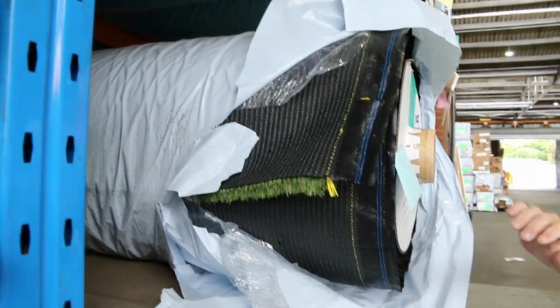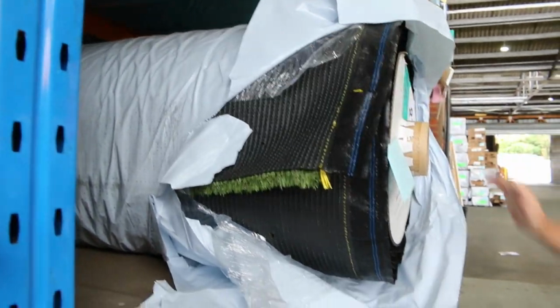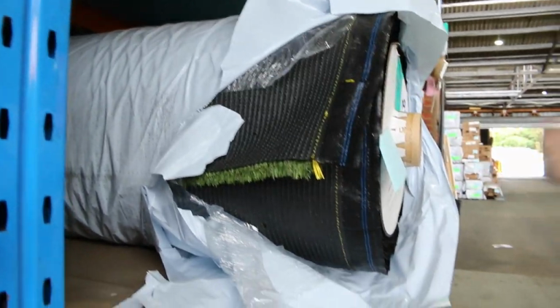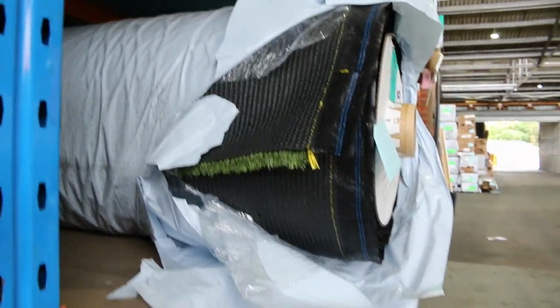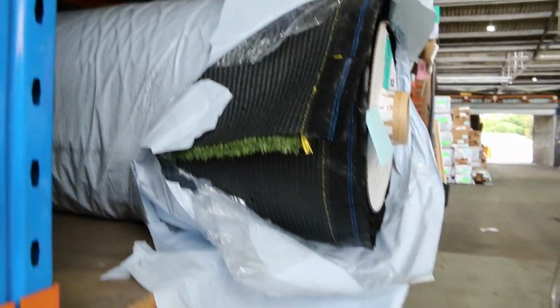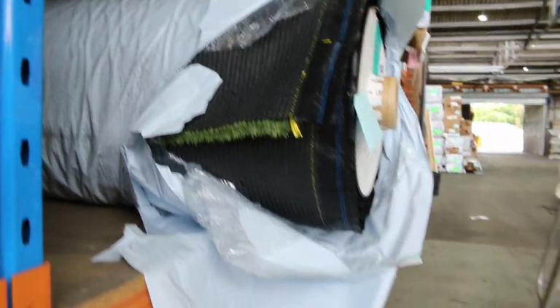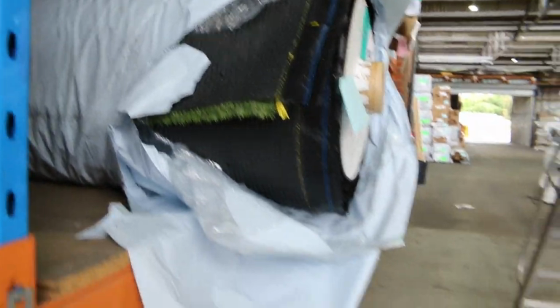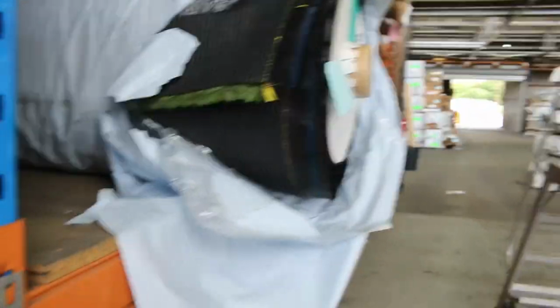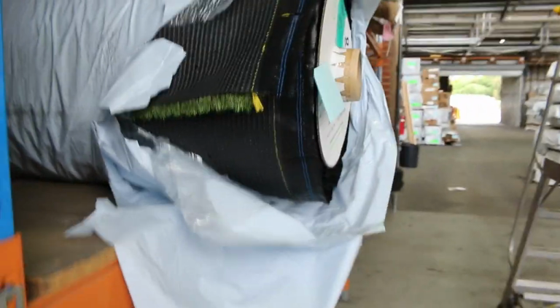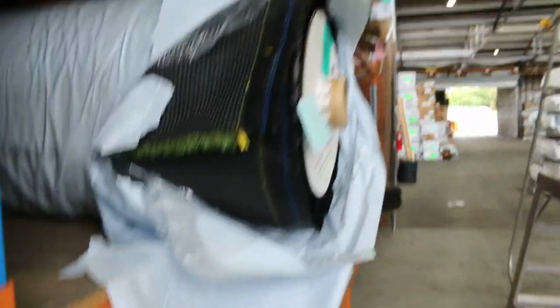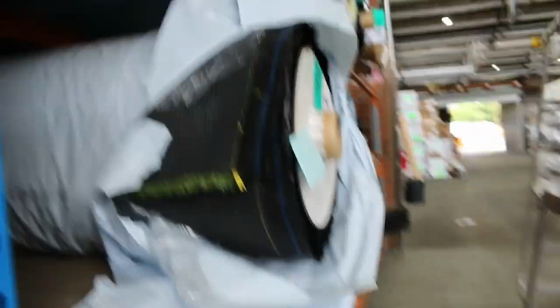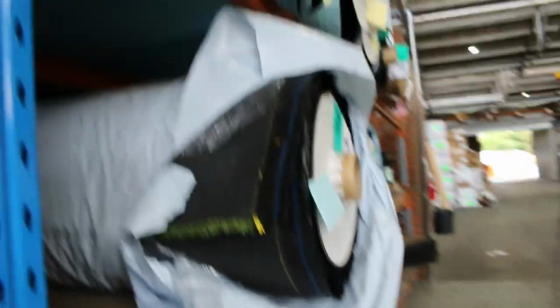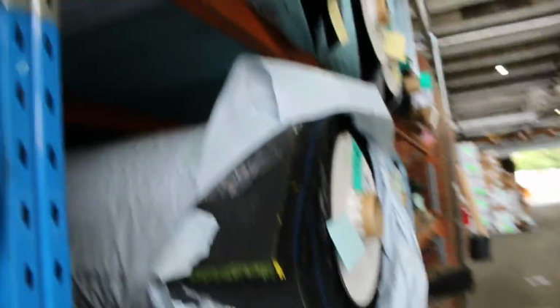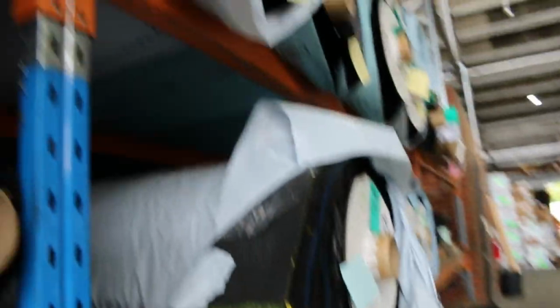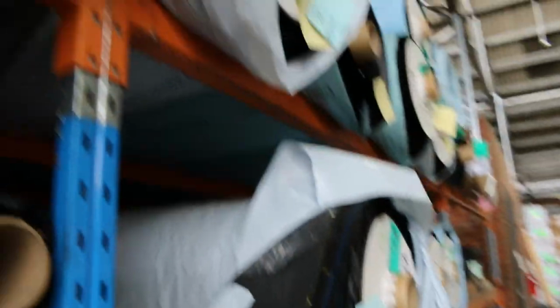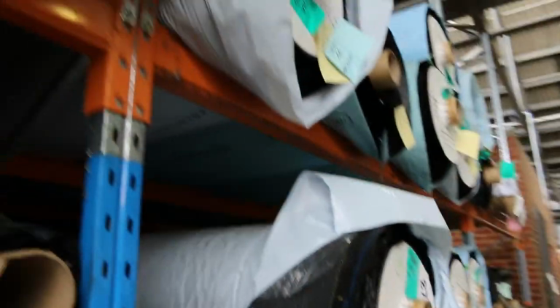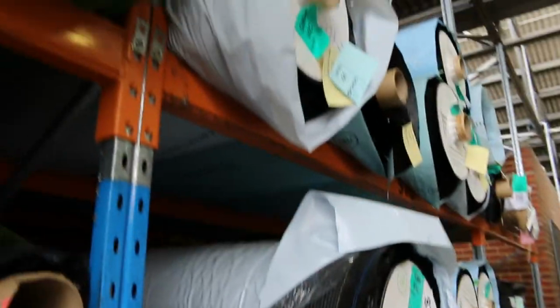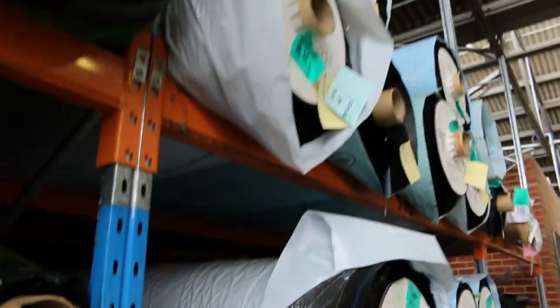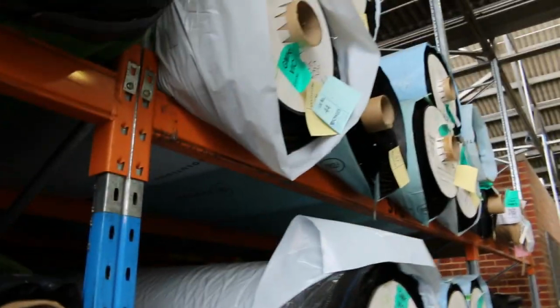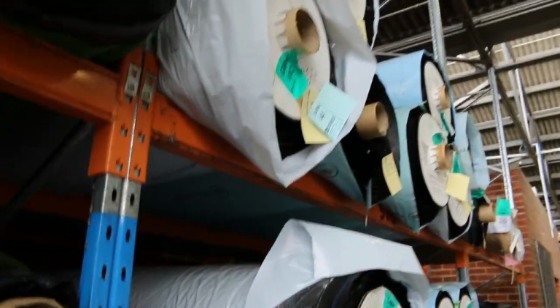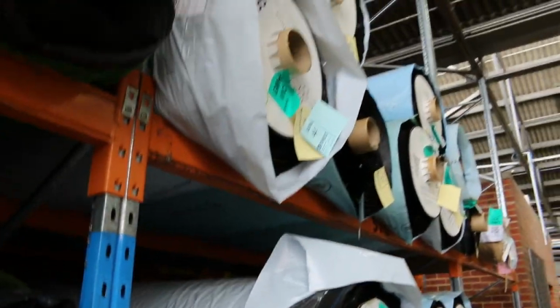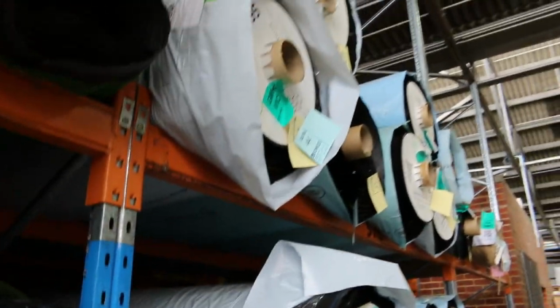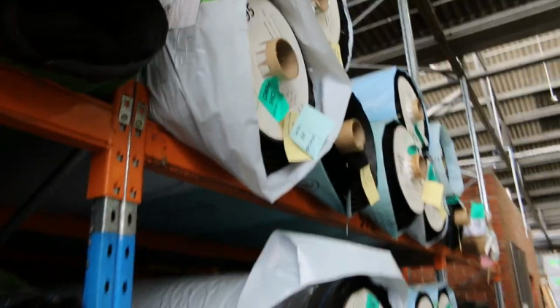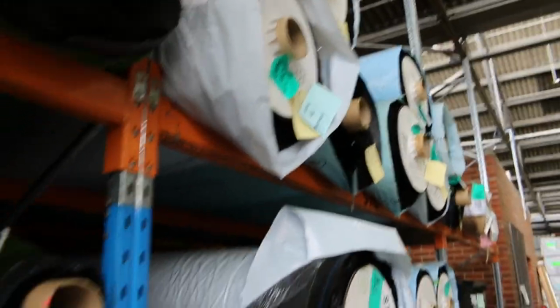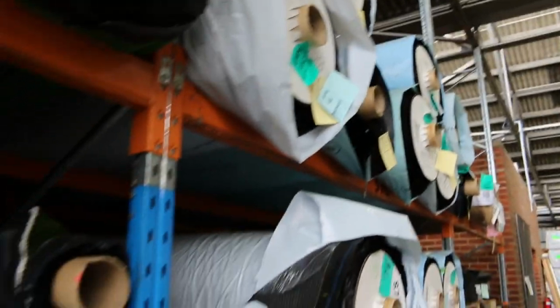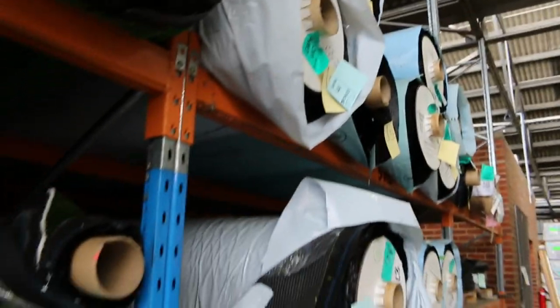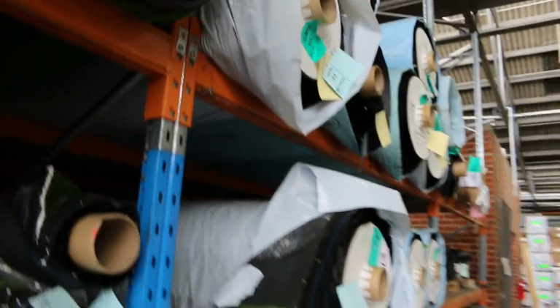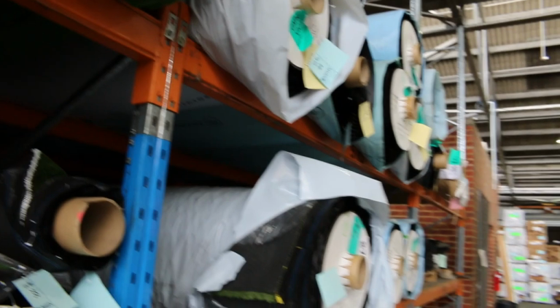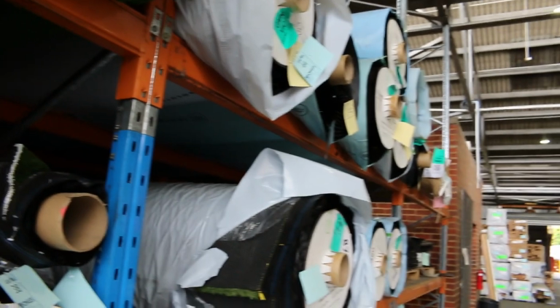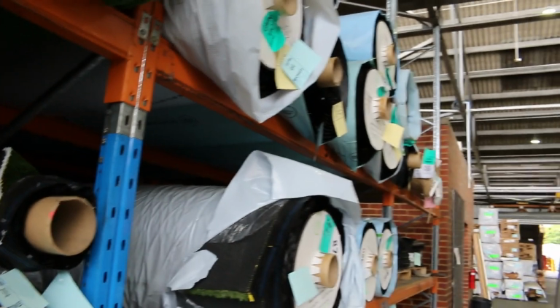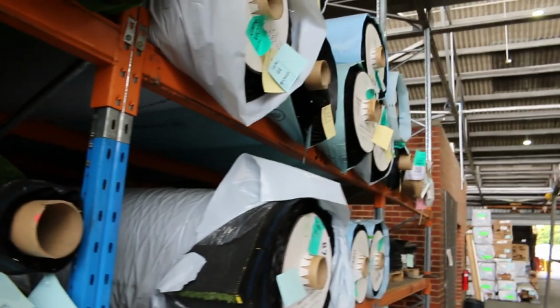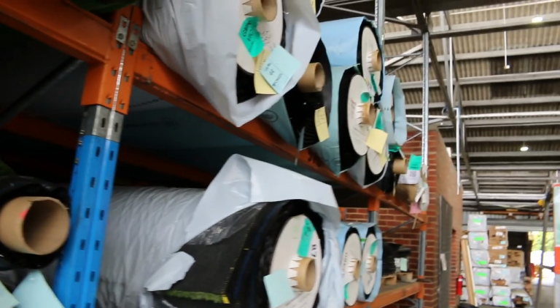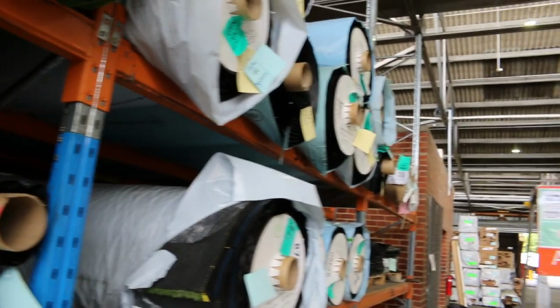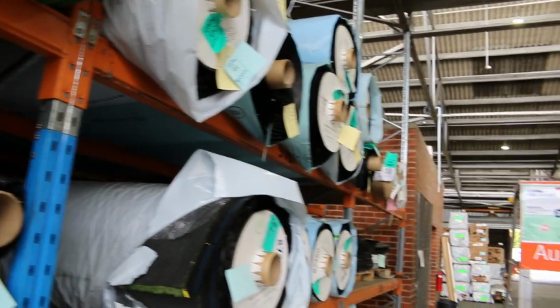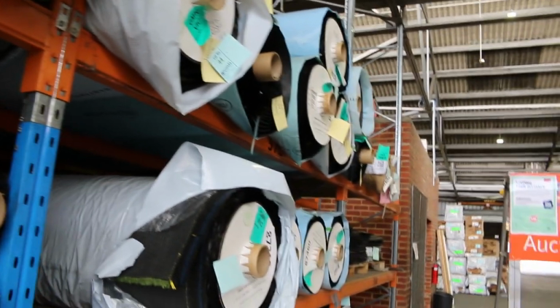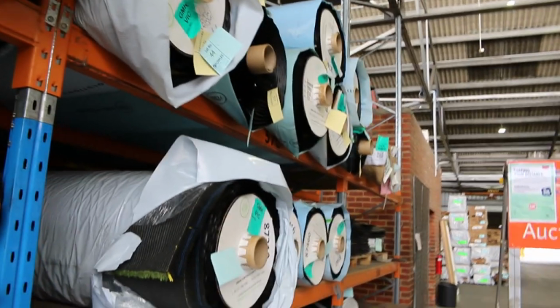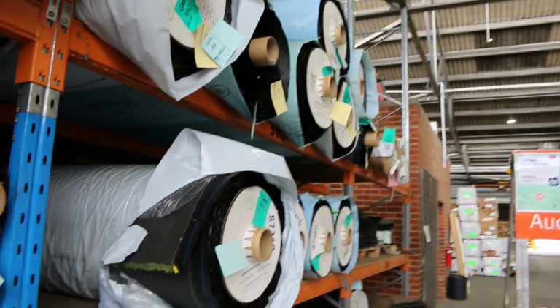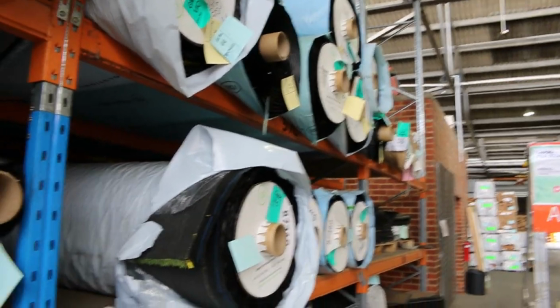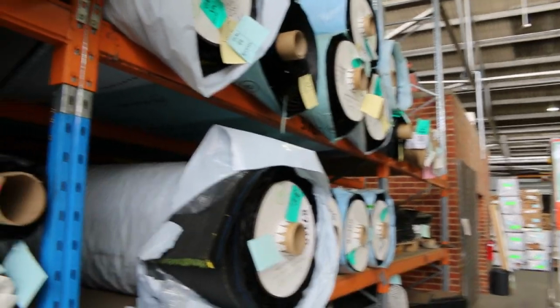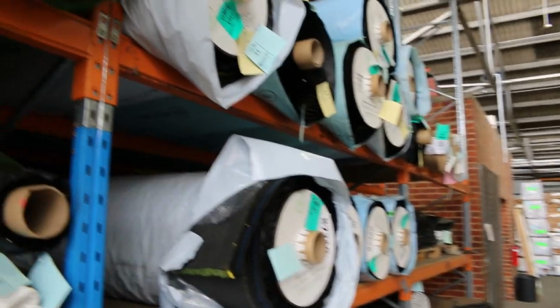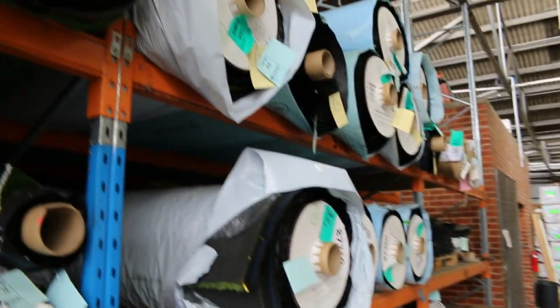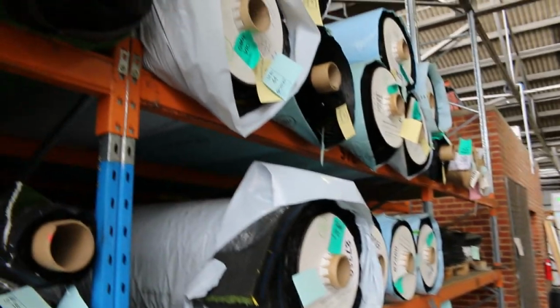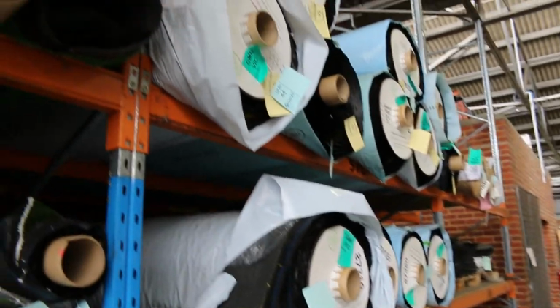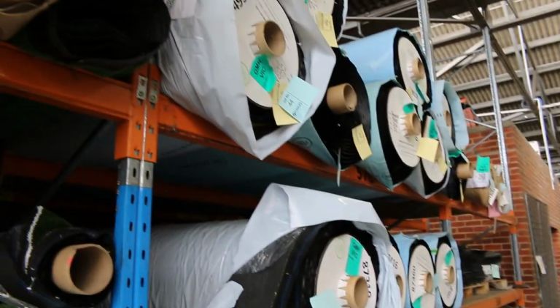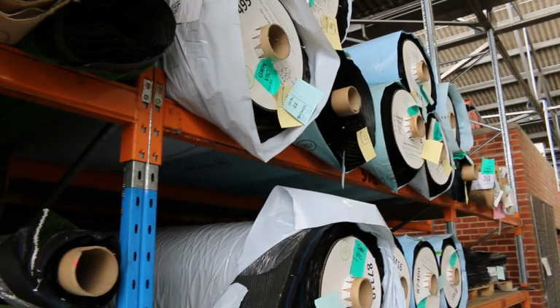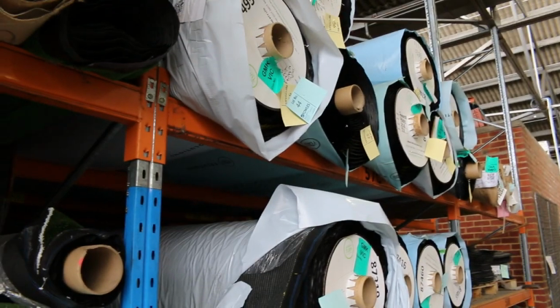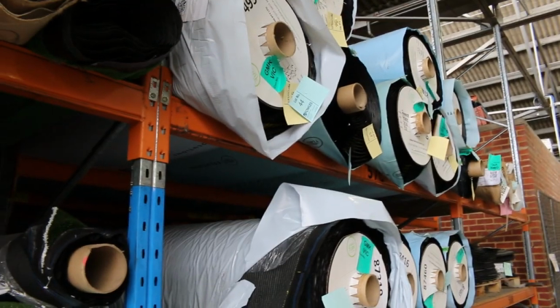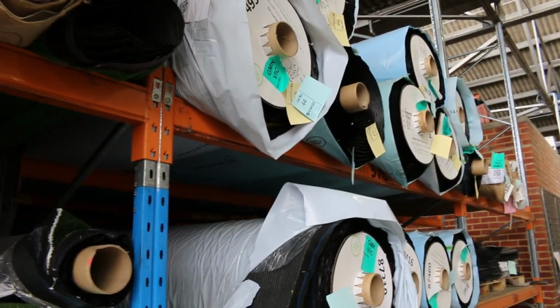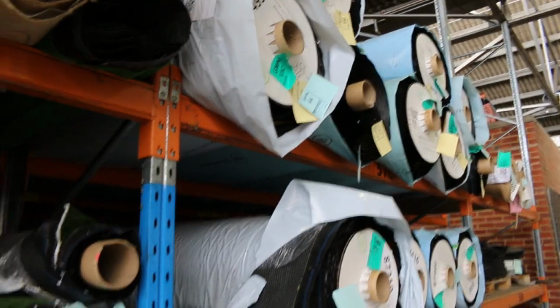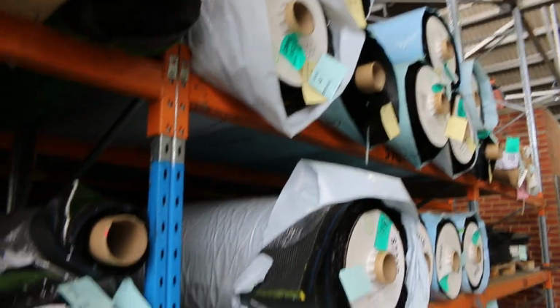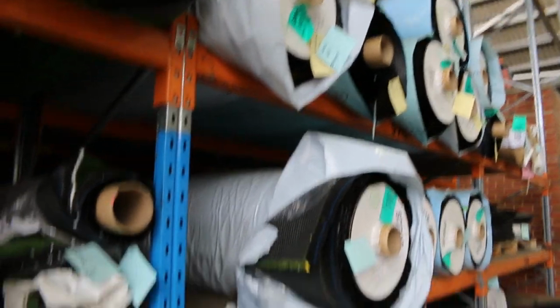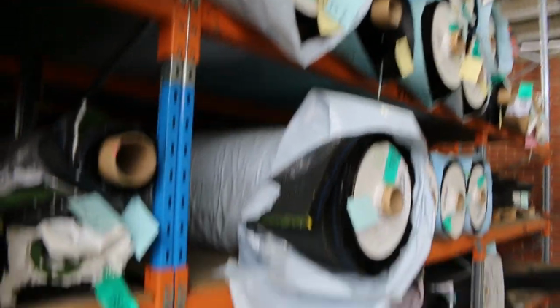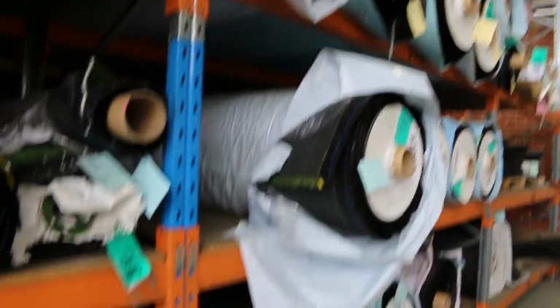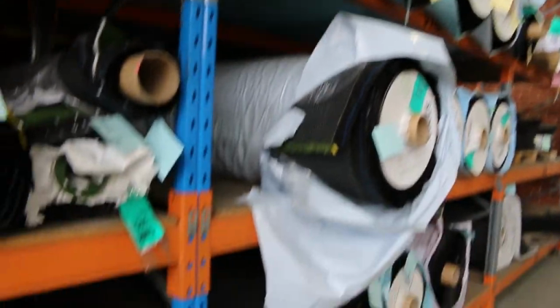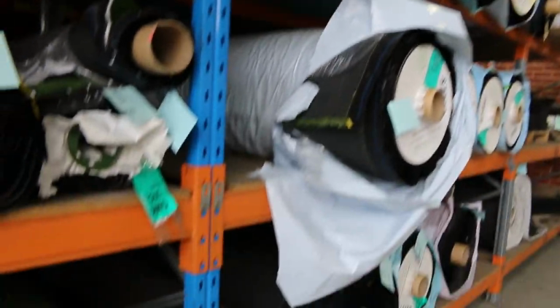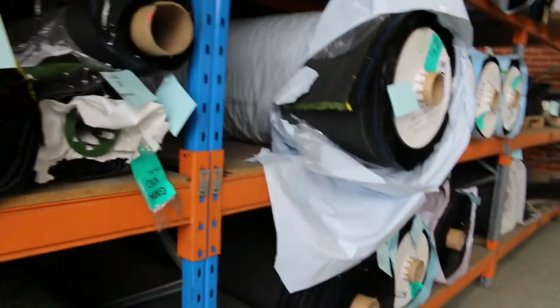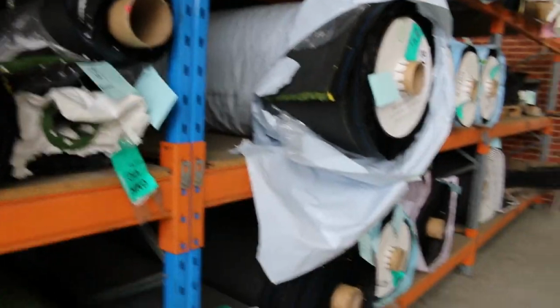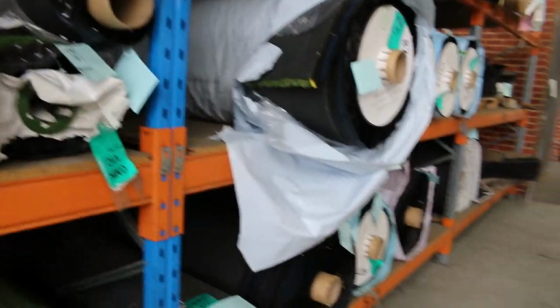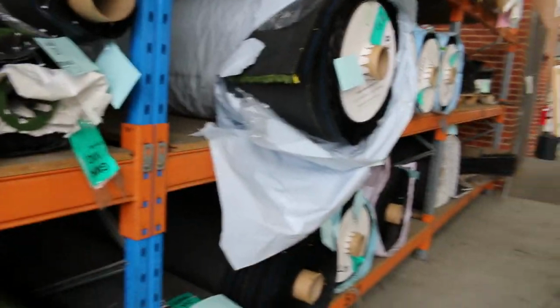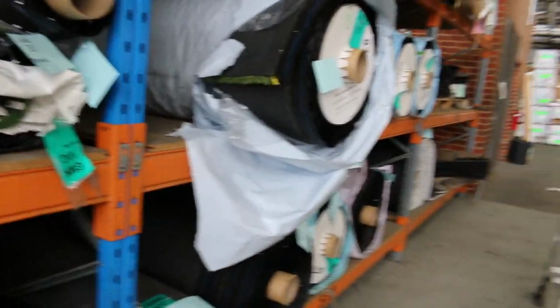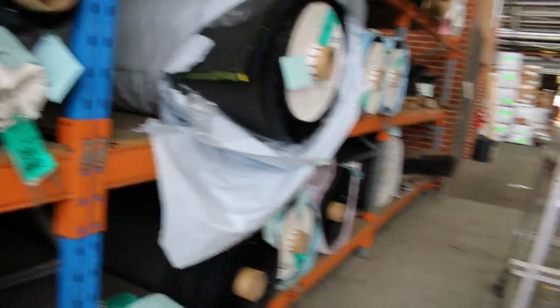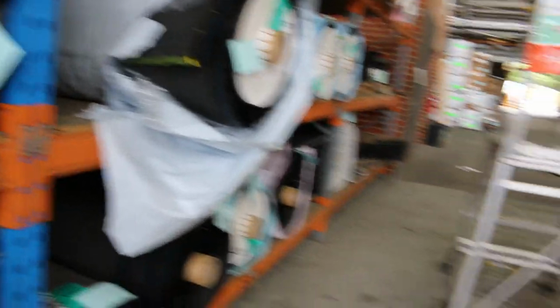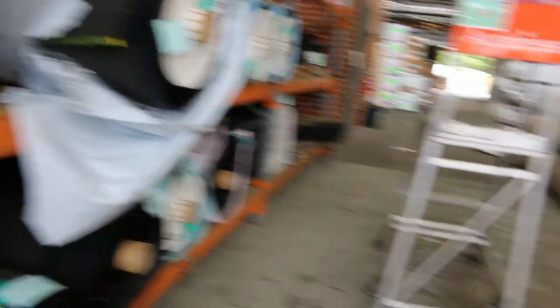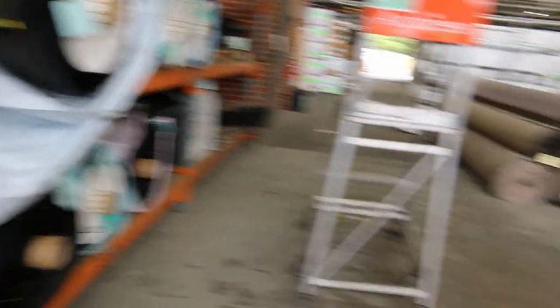There are quite a number of rolls there, so if you're doing your whole backyard, you could probably have a few tennis courts worth of it there — a lot to pick from.